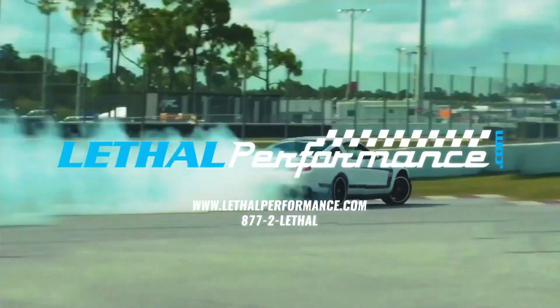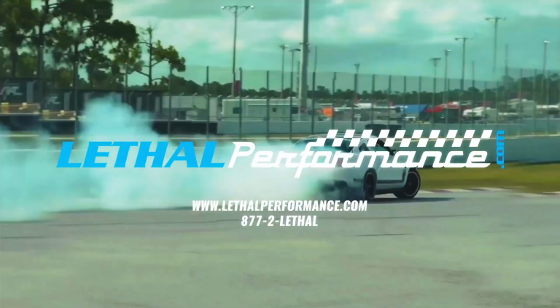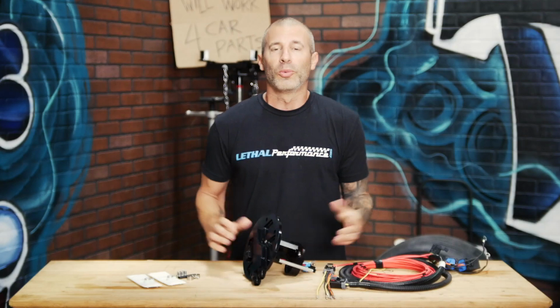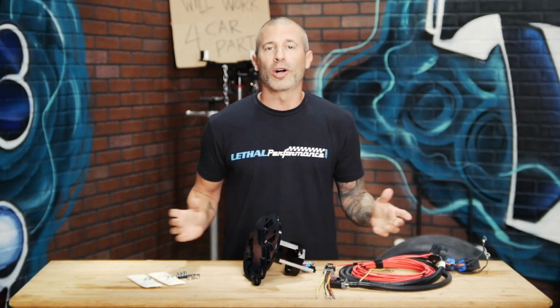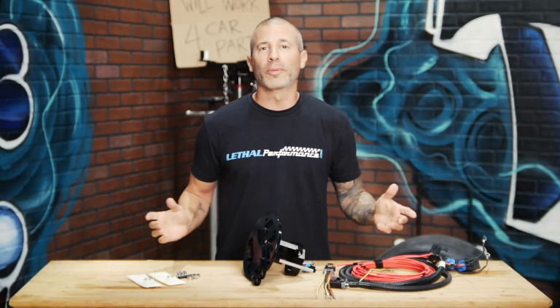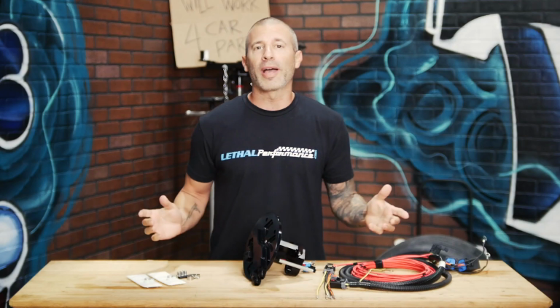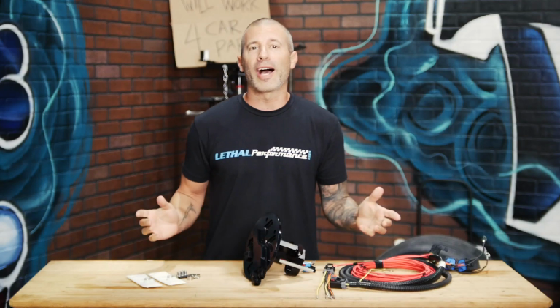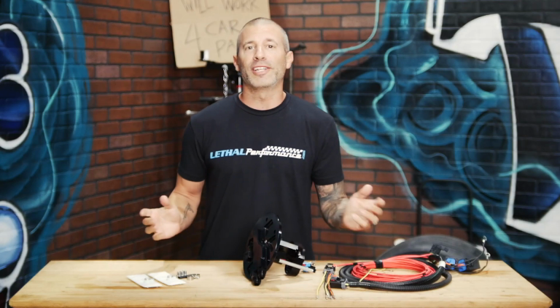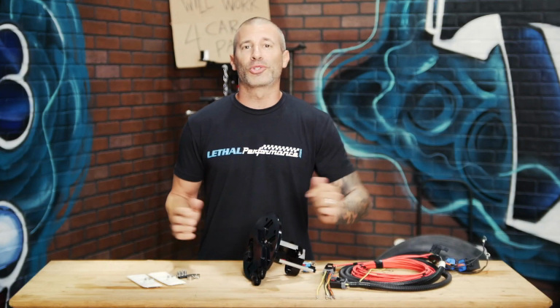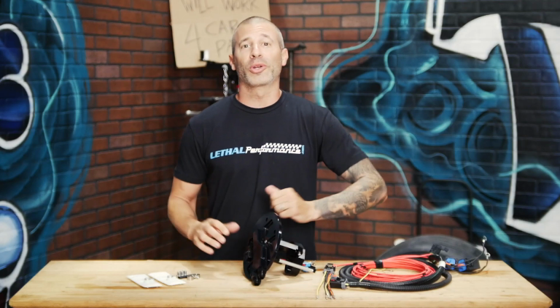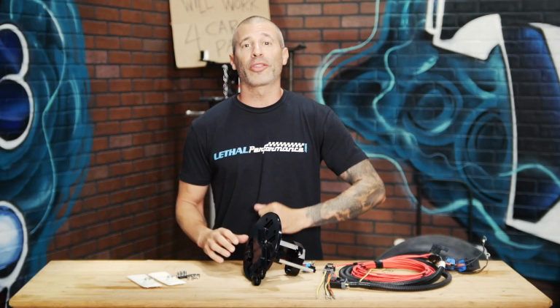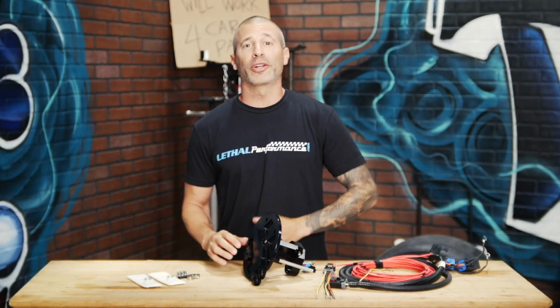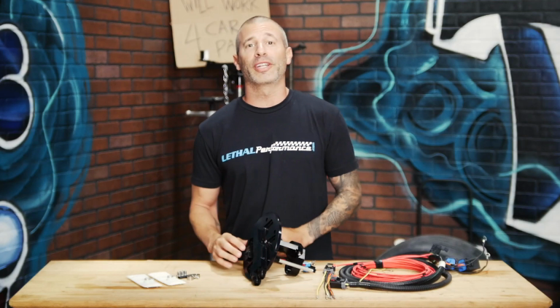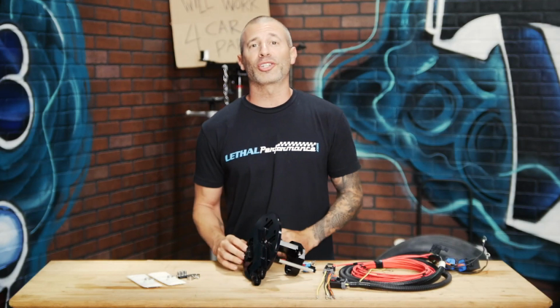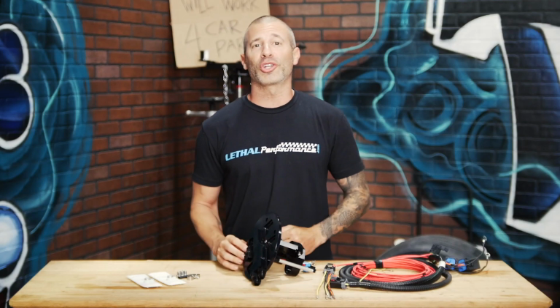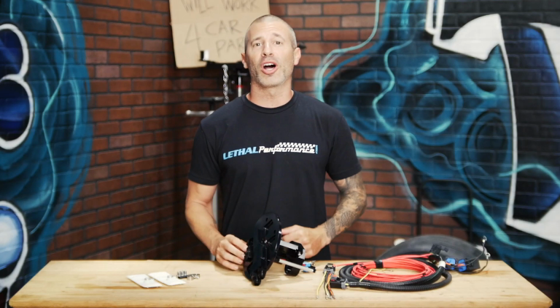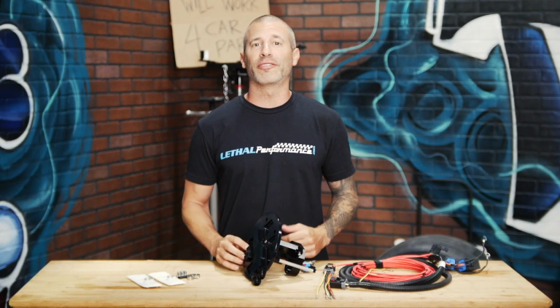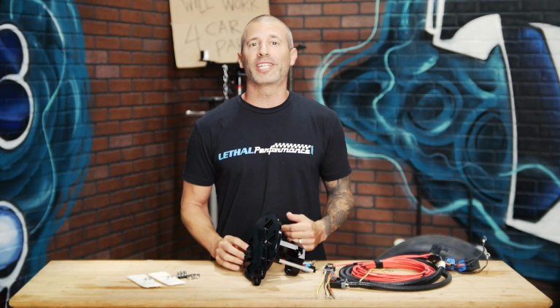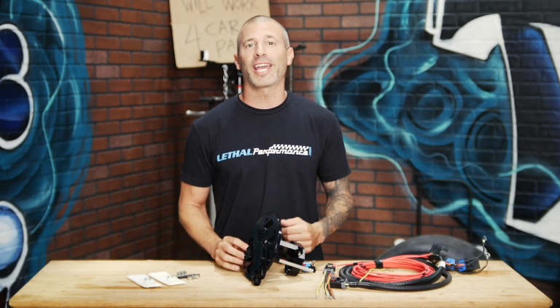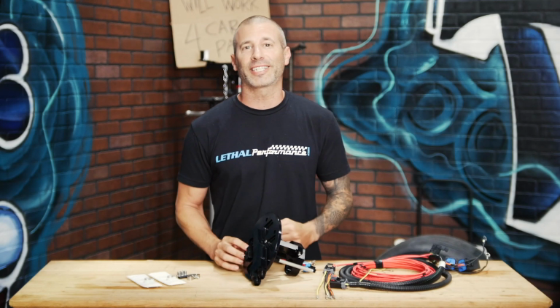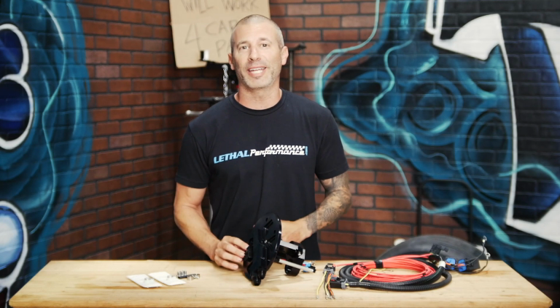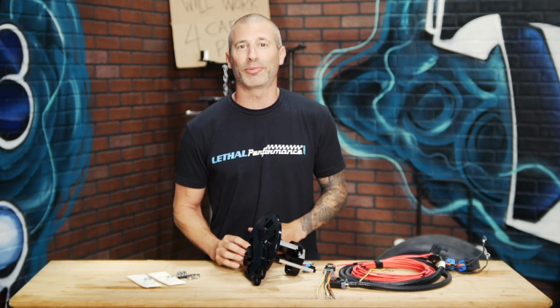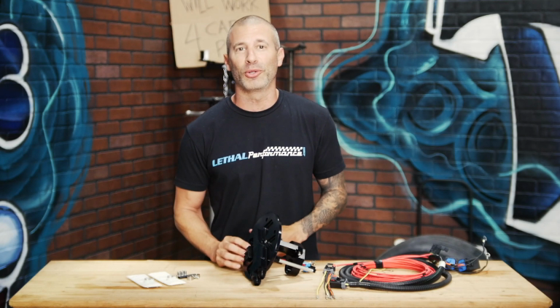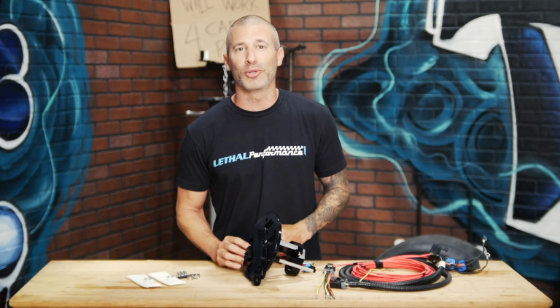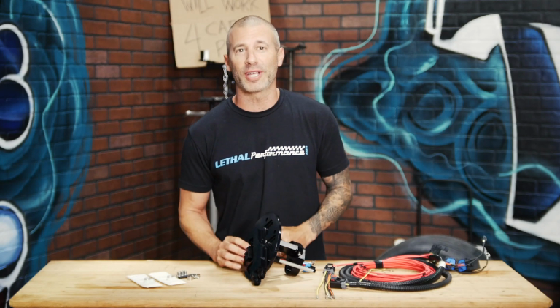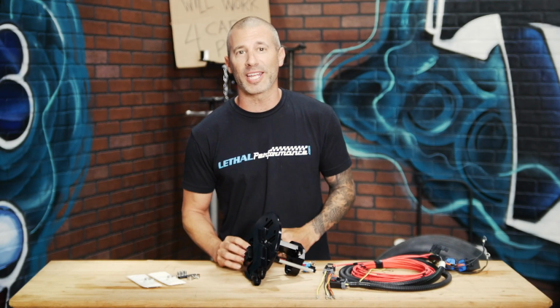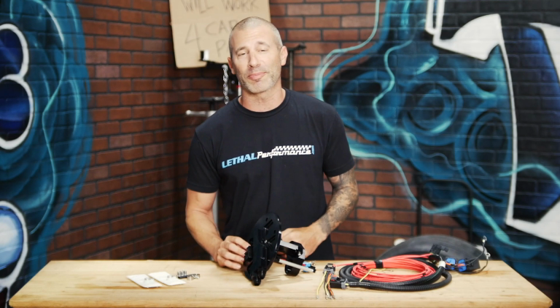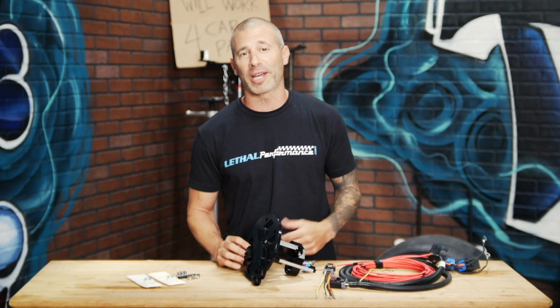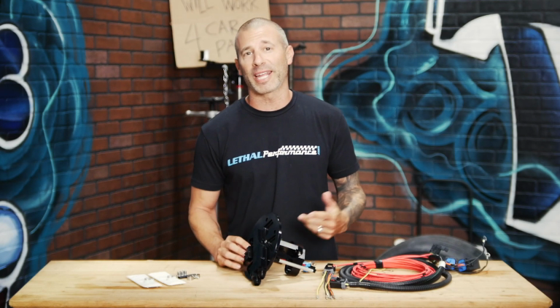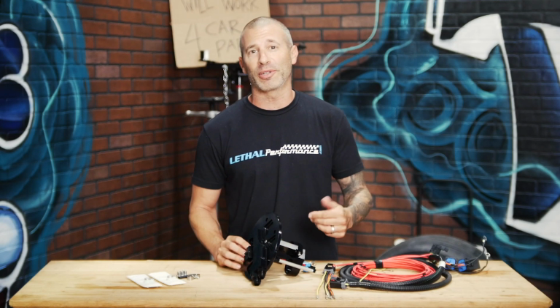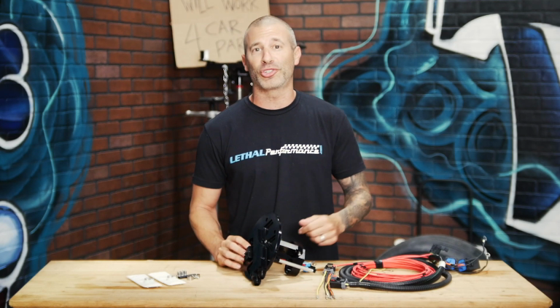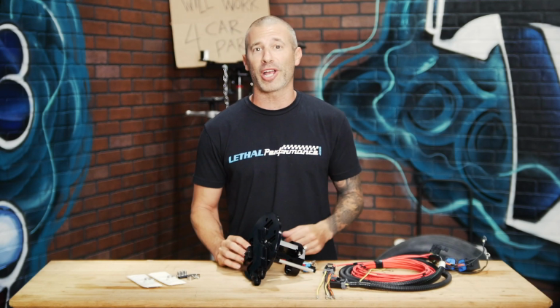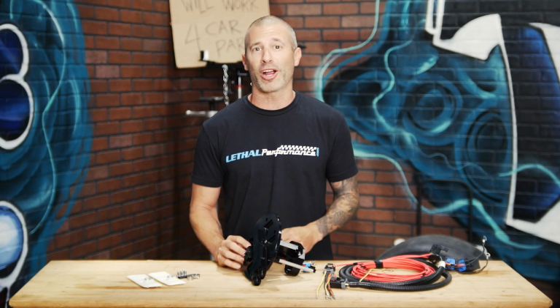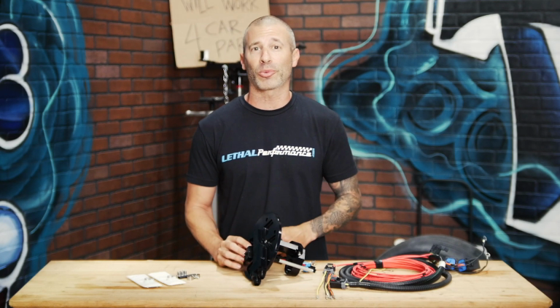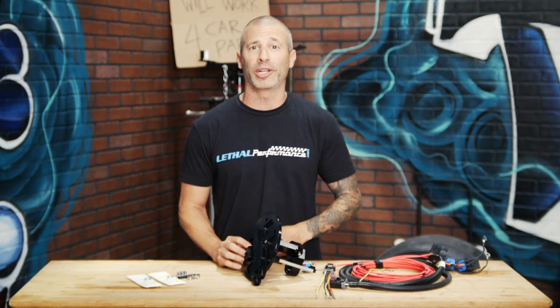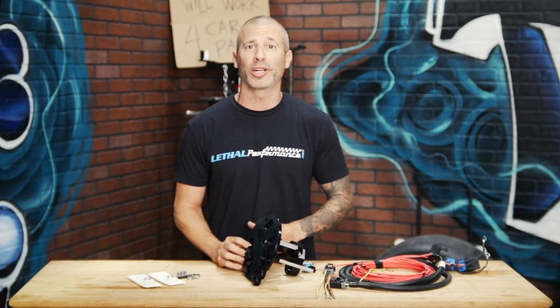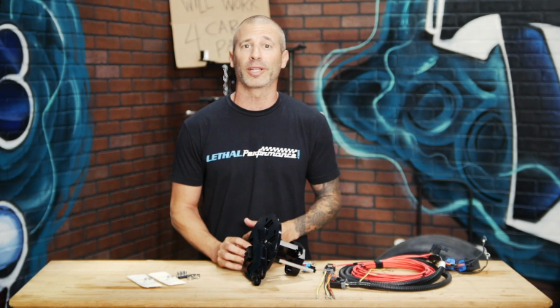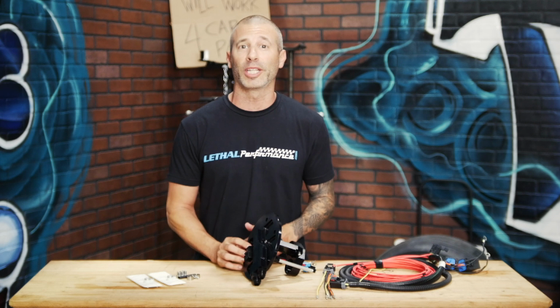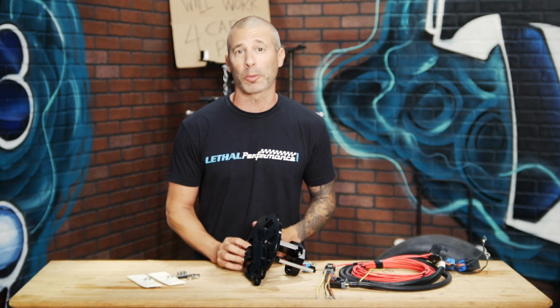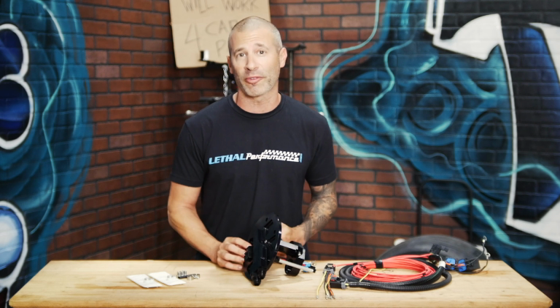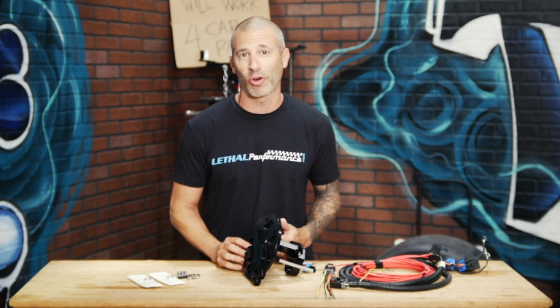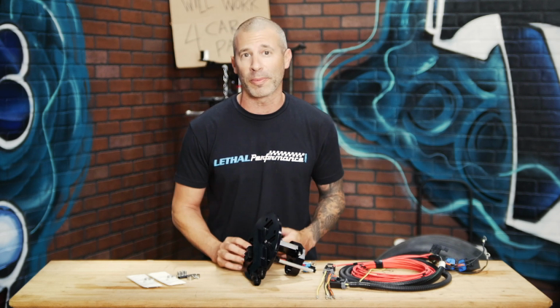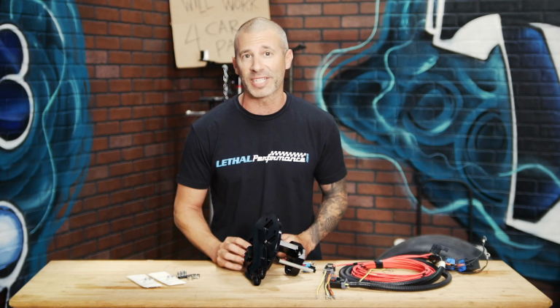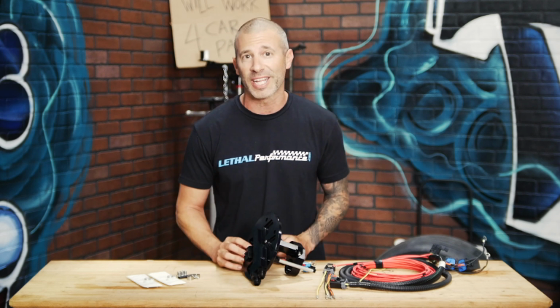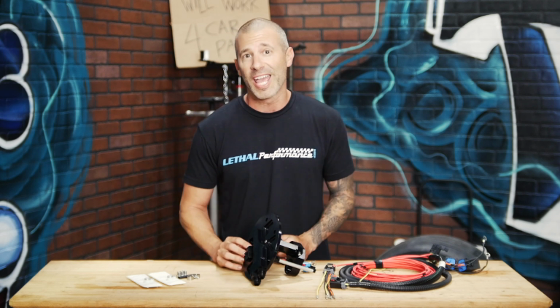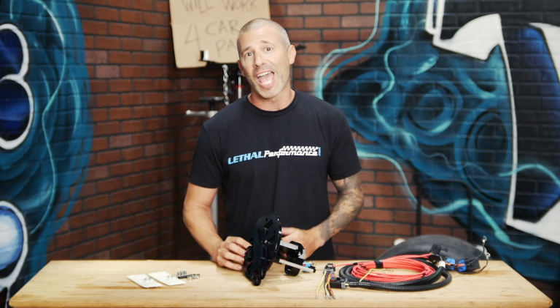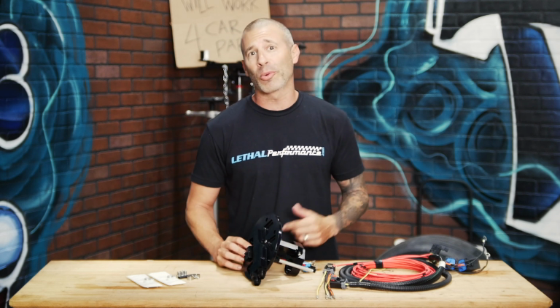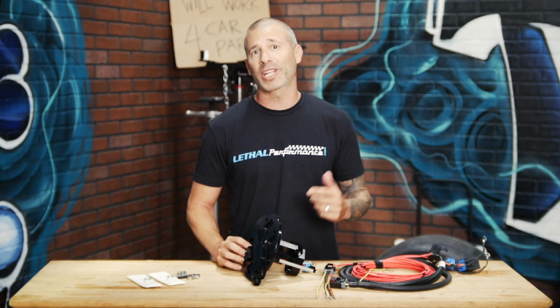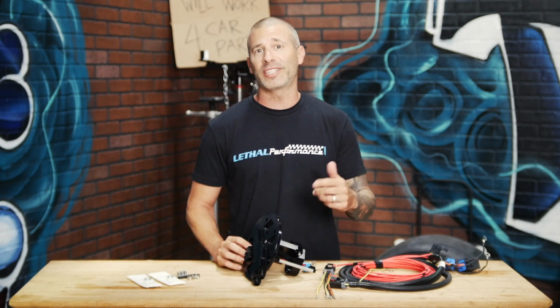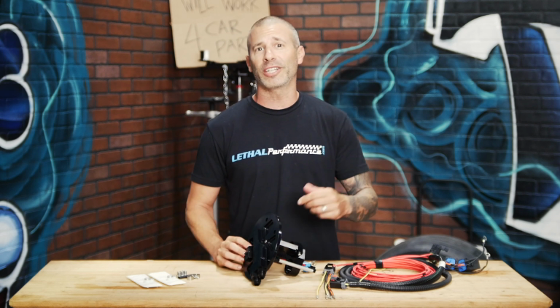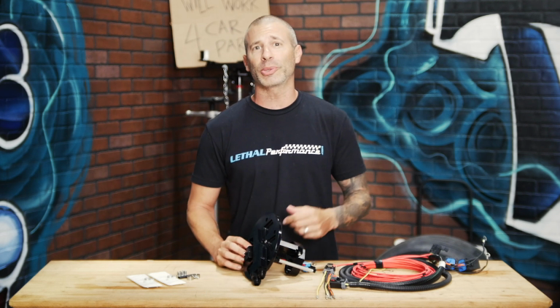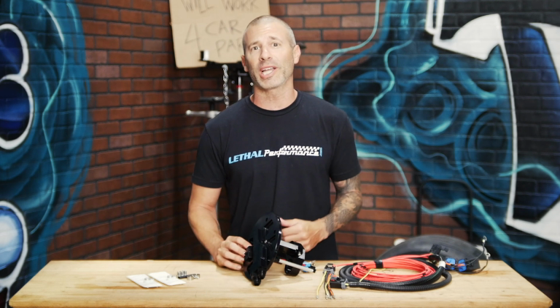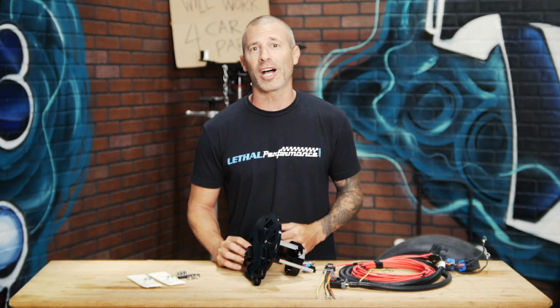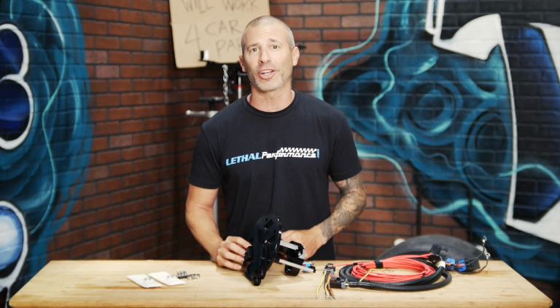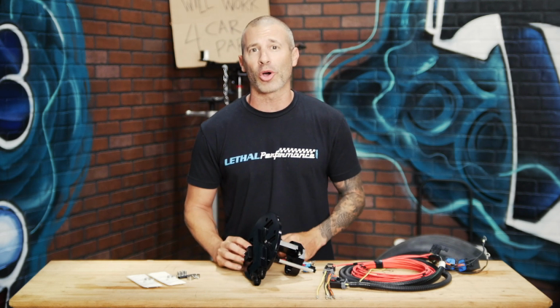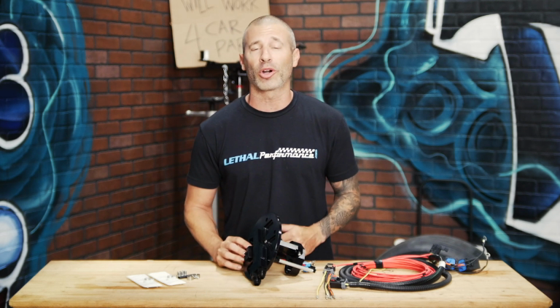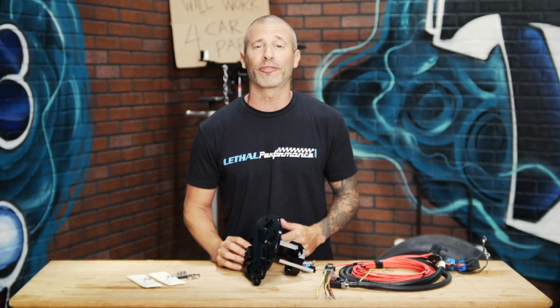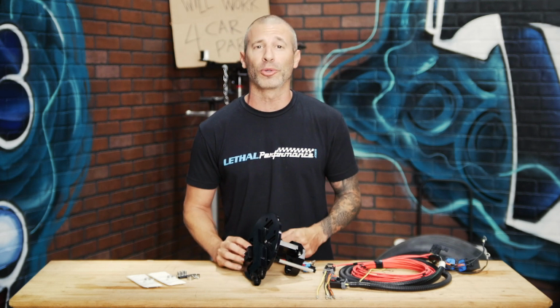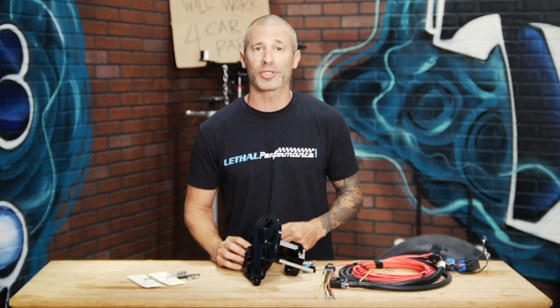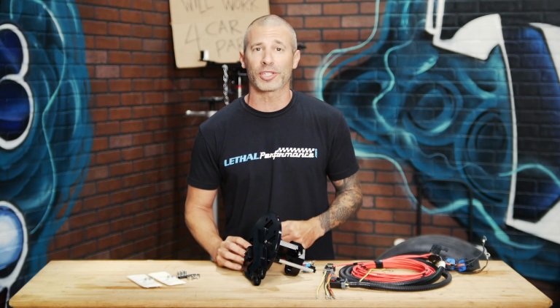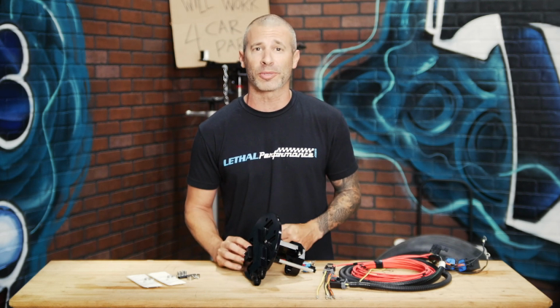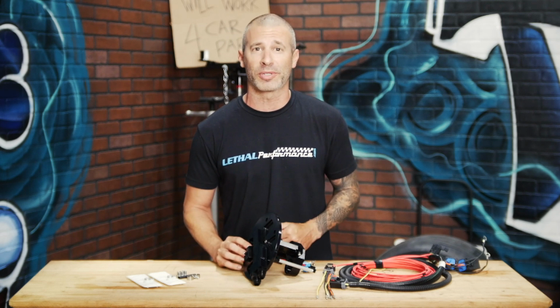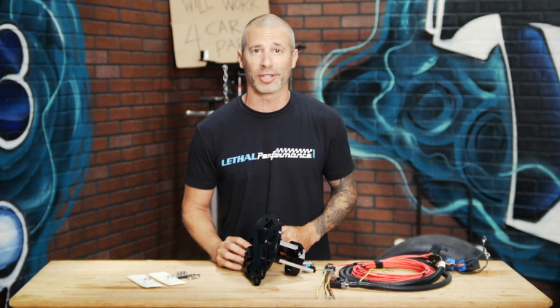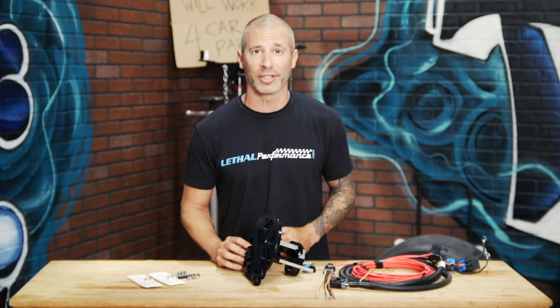Welcome guys to another edition of Tech Tip Tuesdays. My name is Jared. We're here at Lethal Performance and we're continuing on our fuel system series.